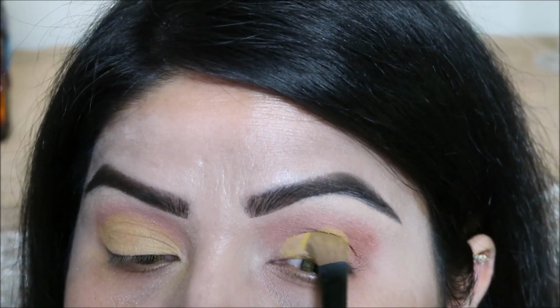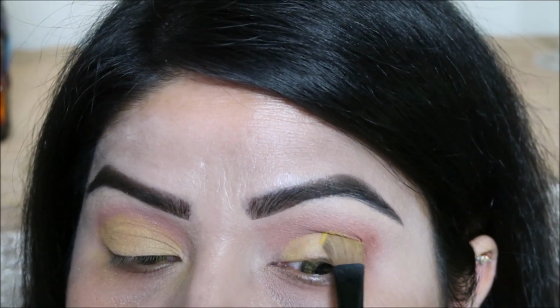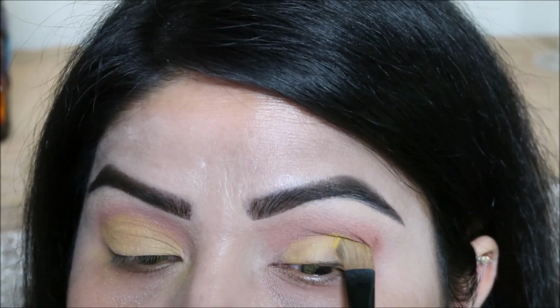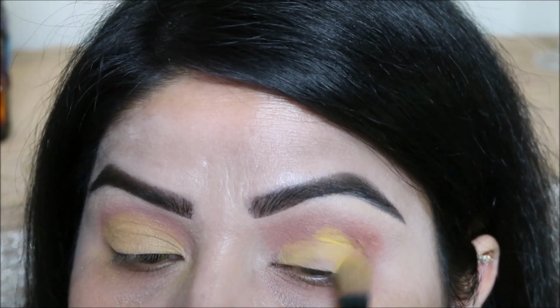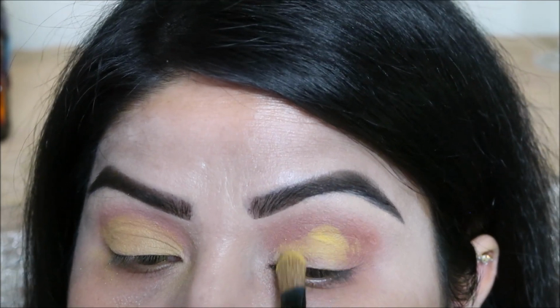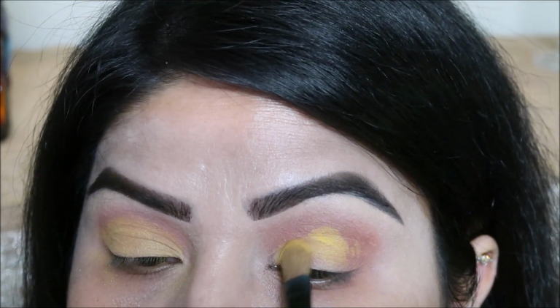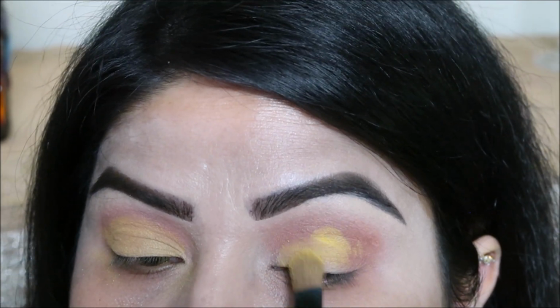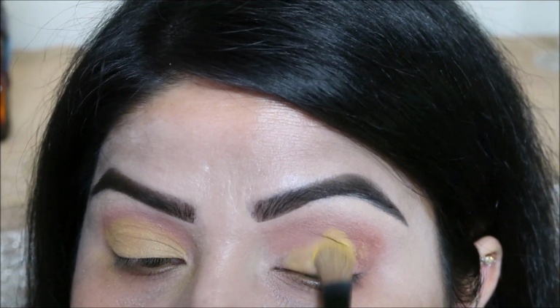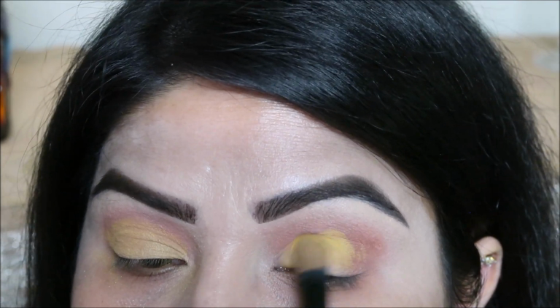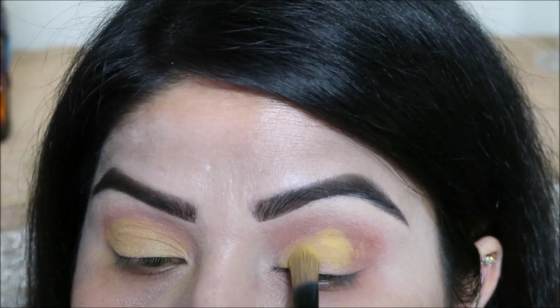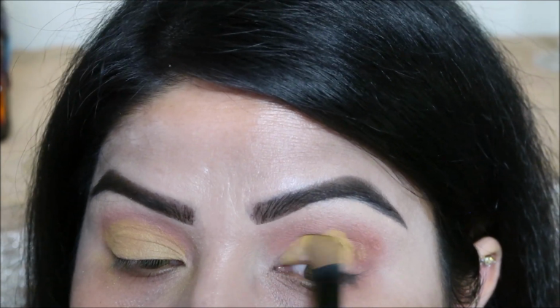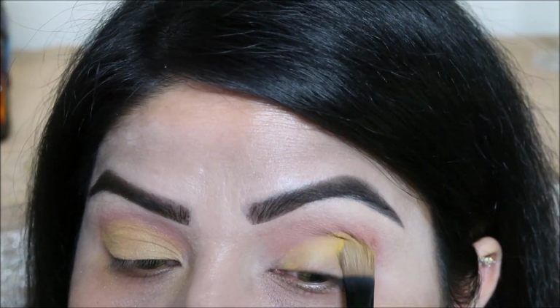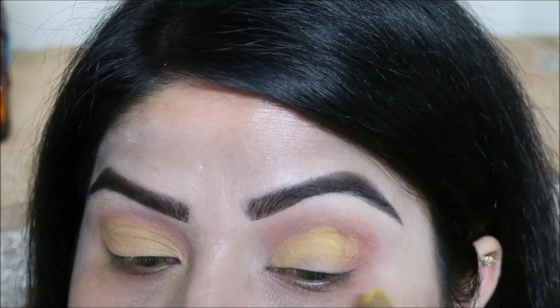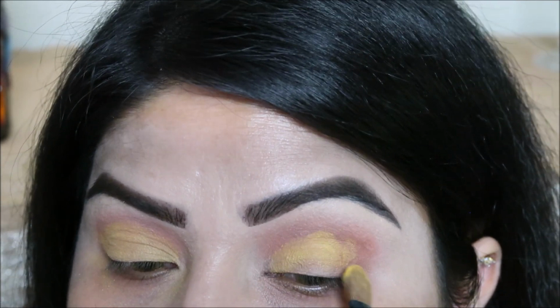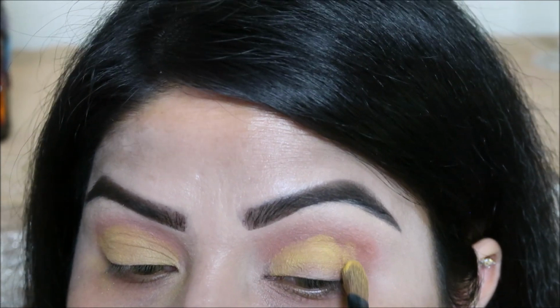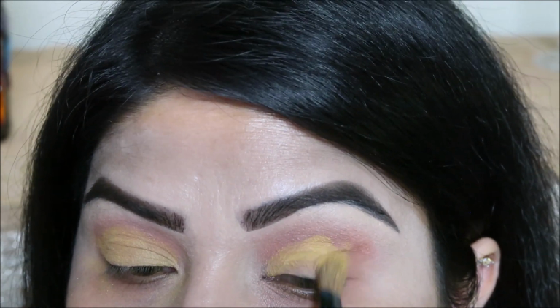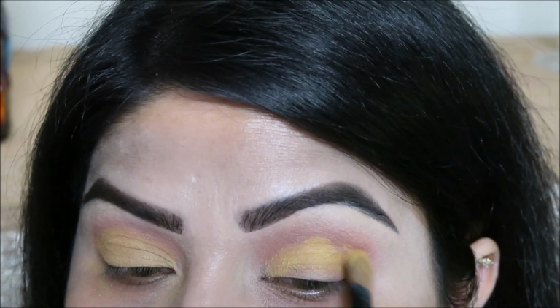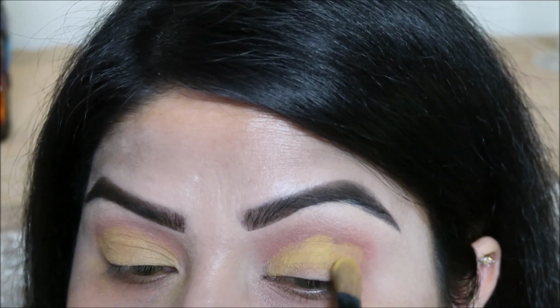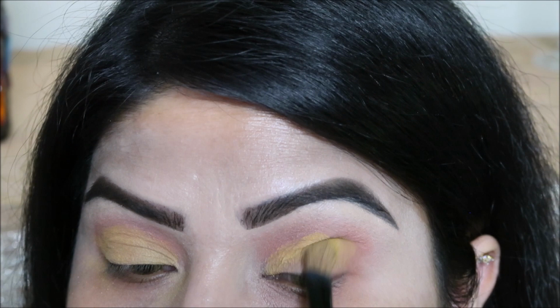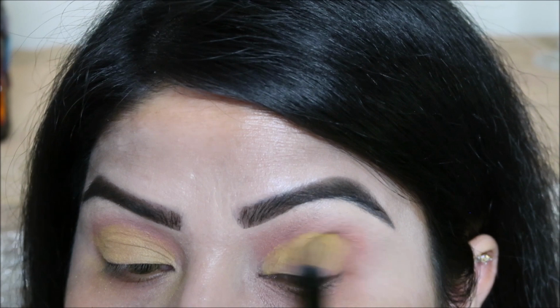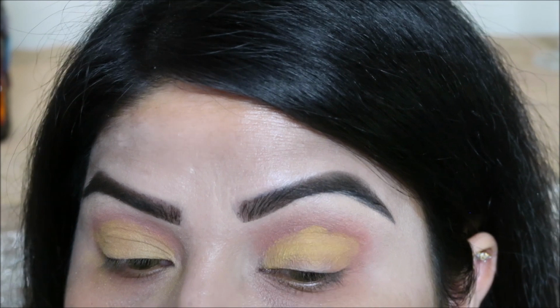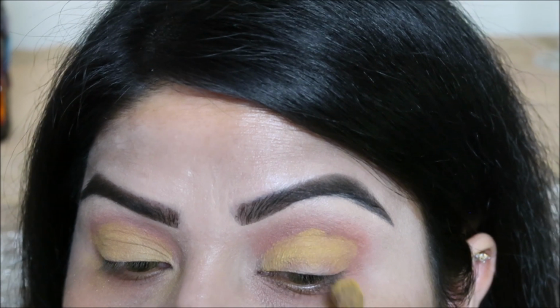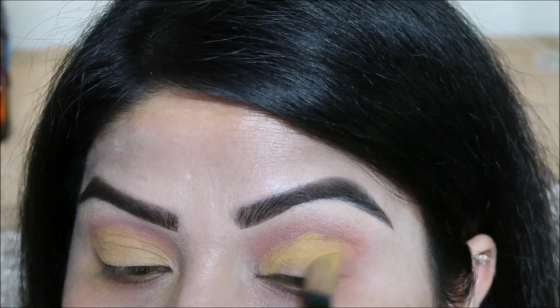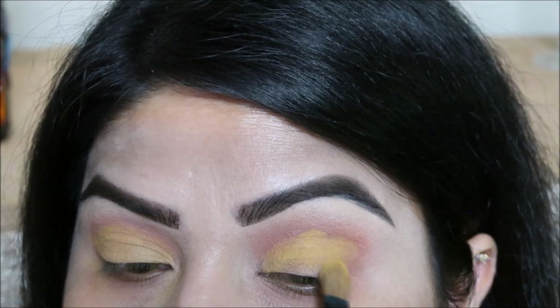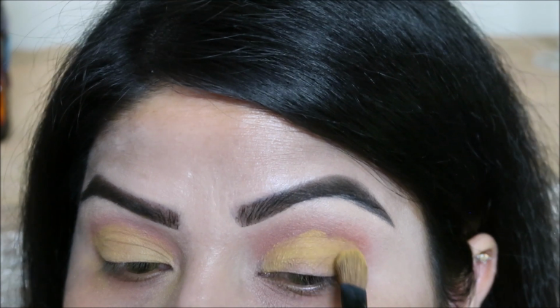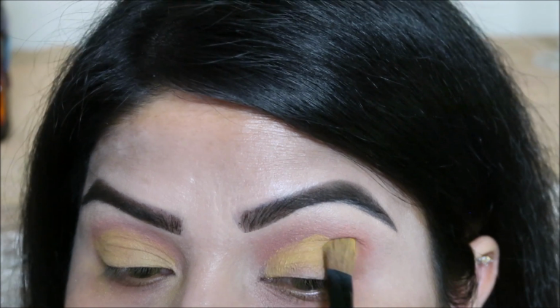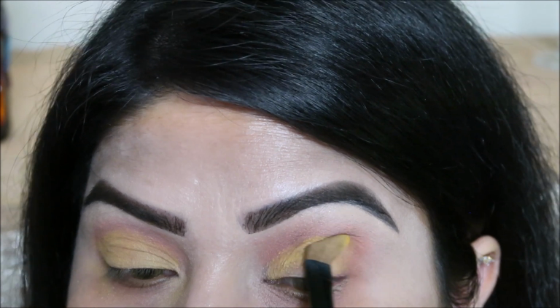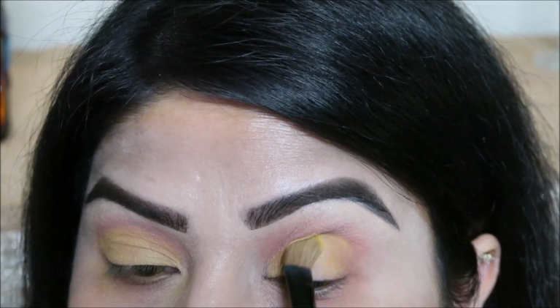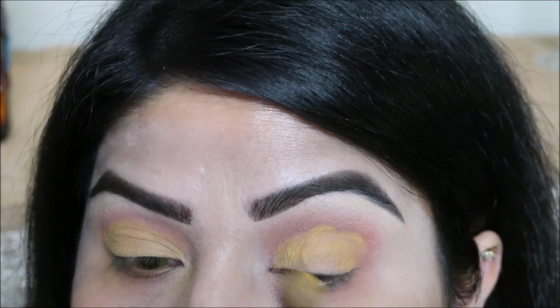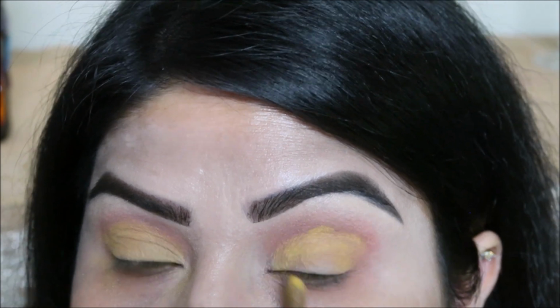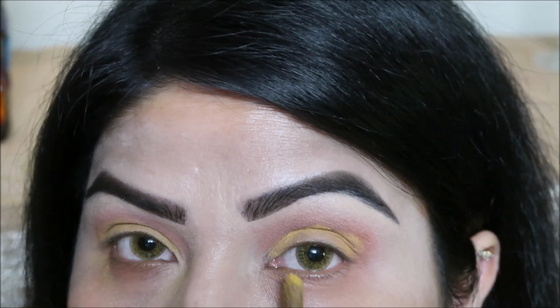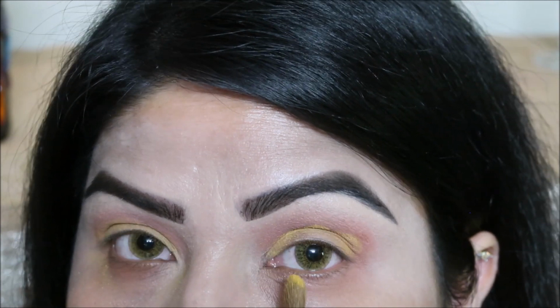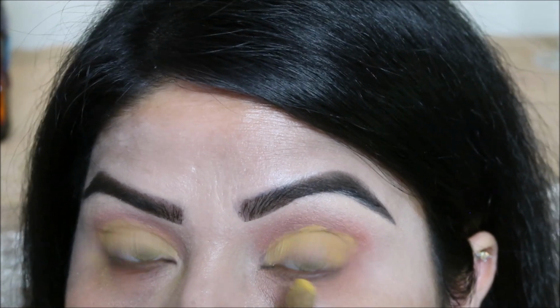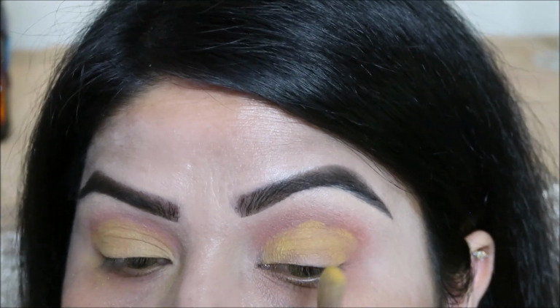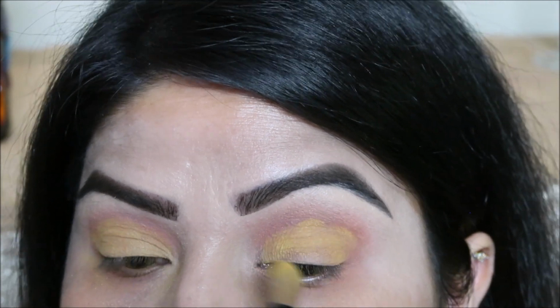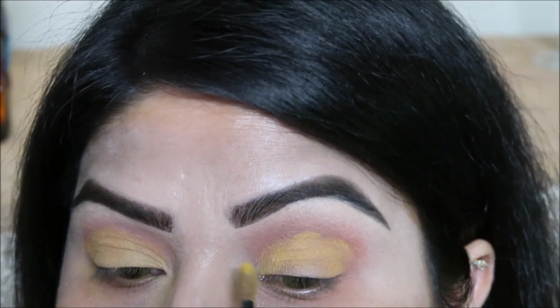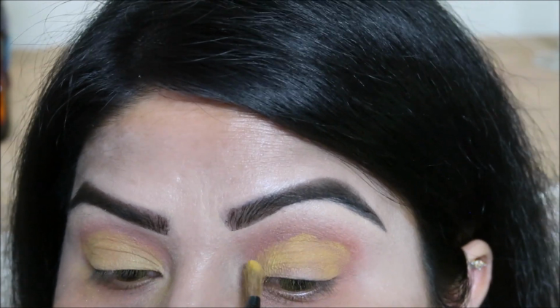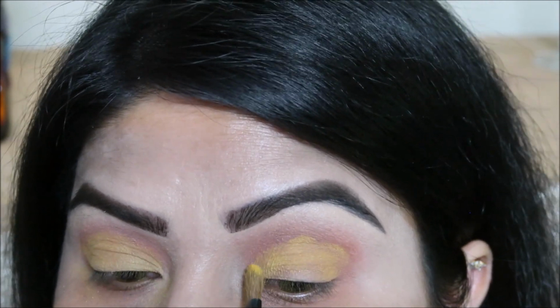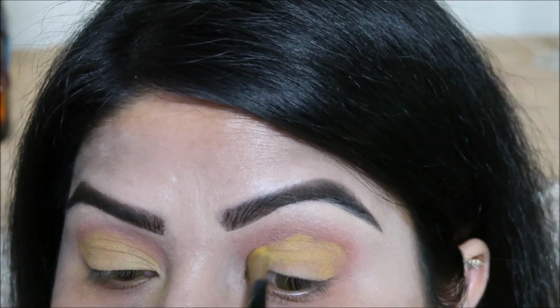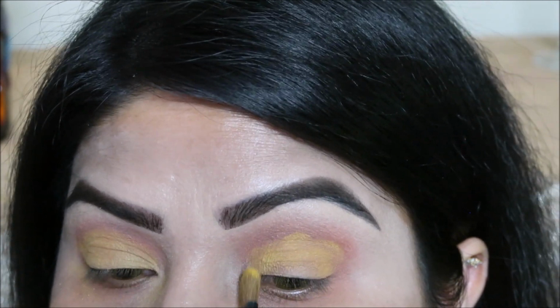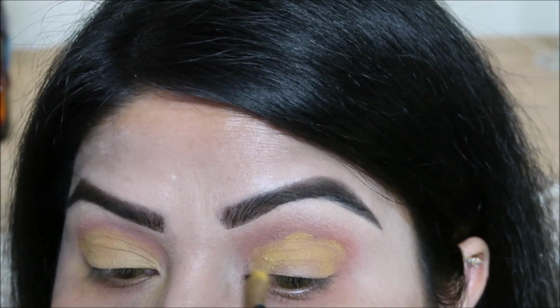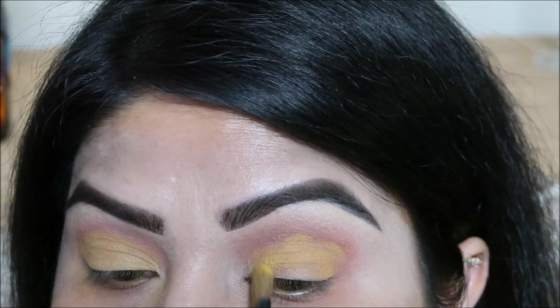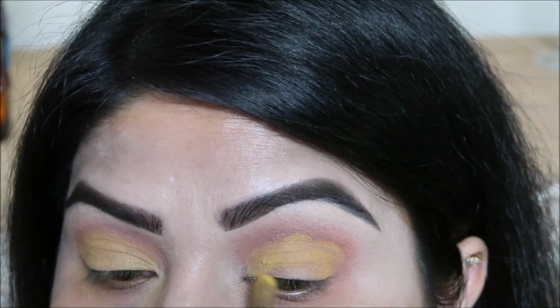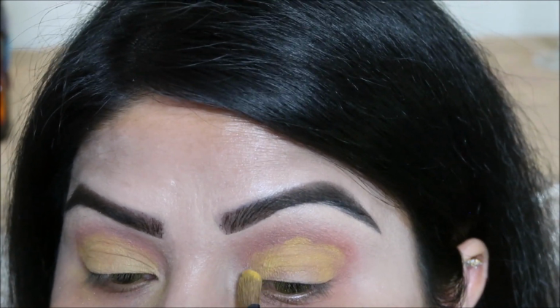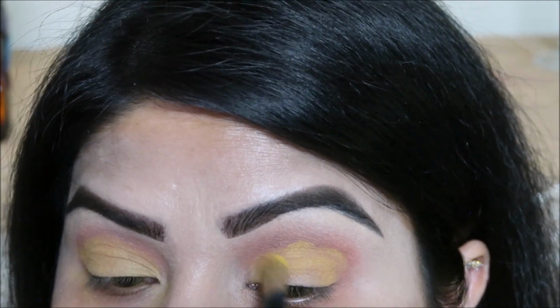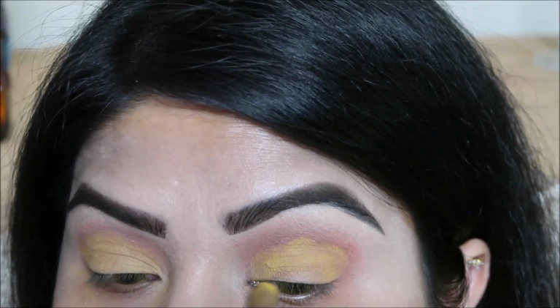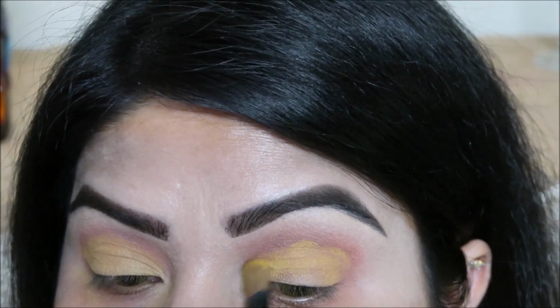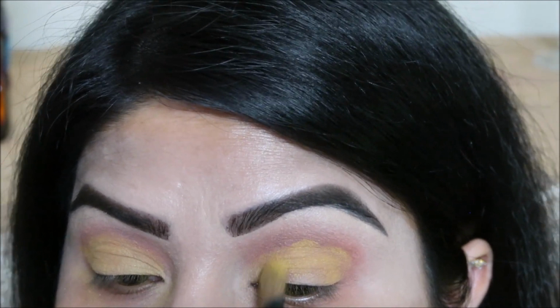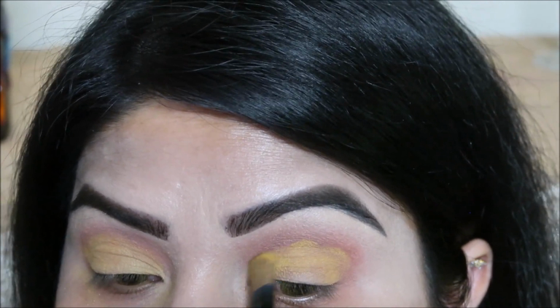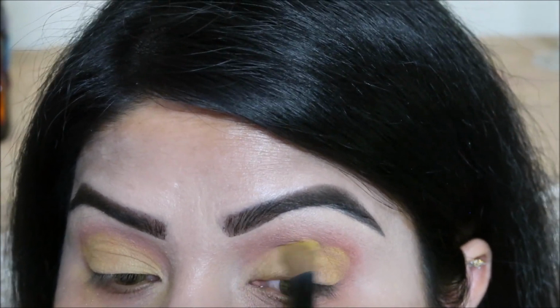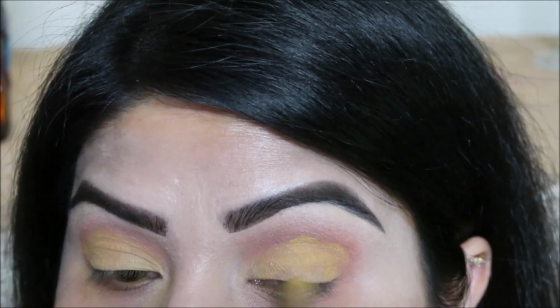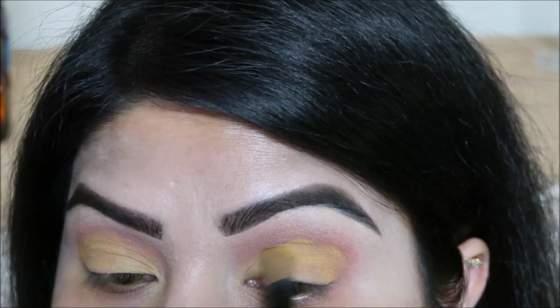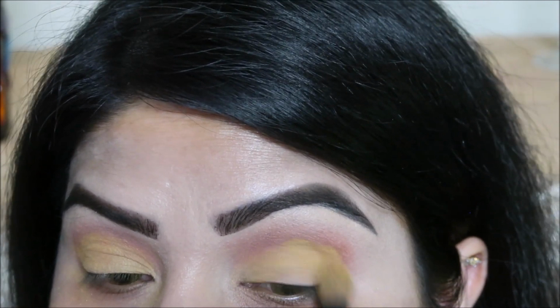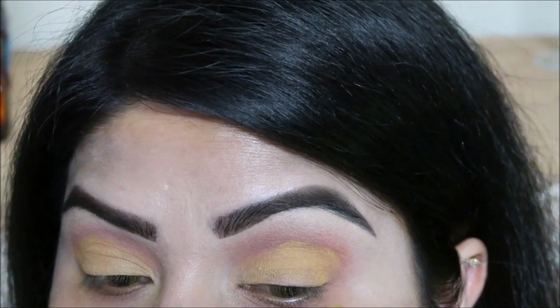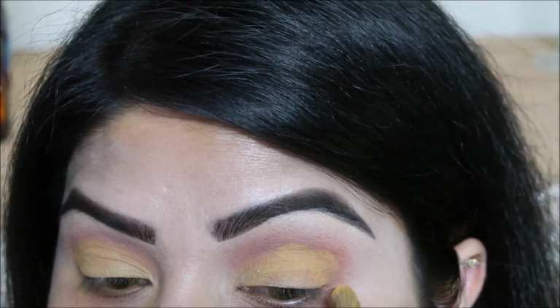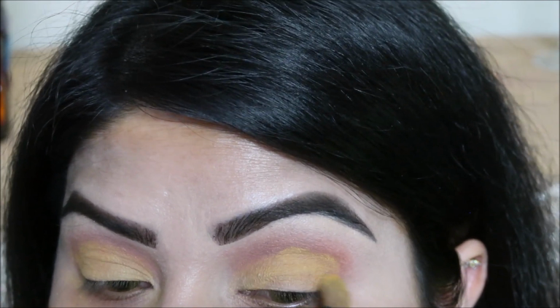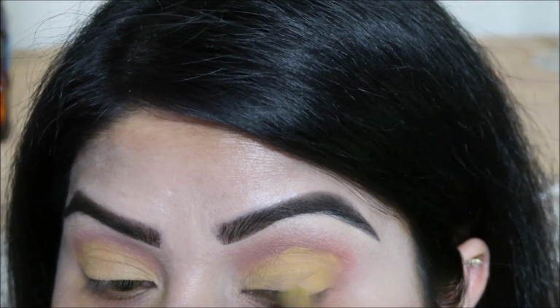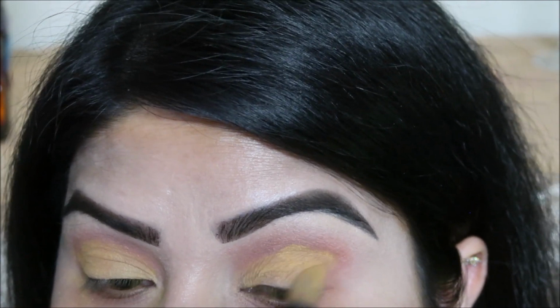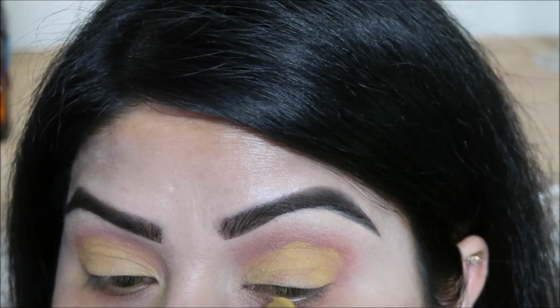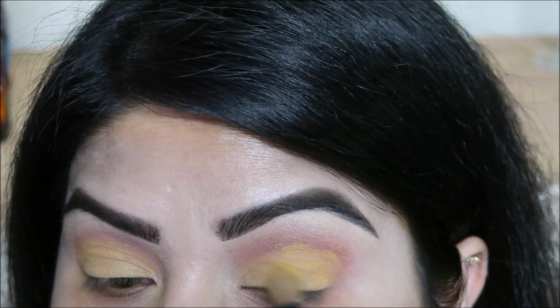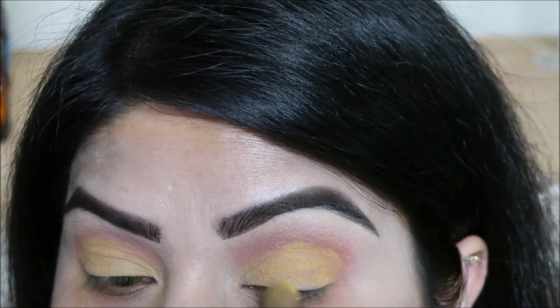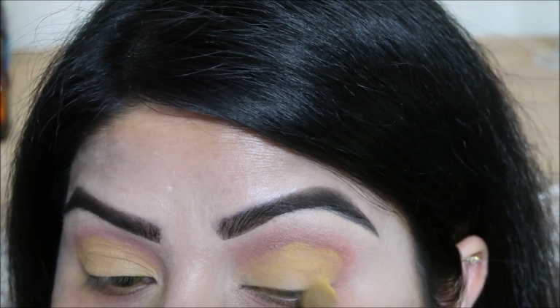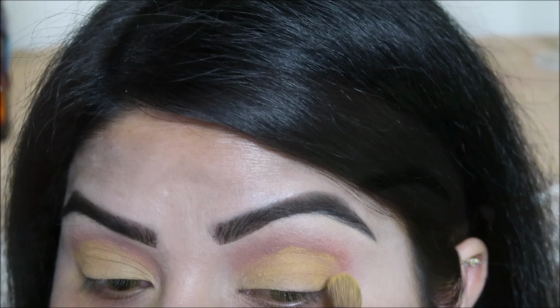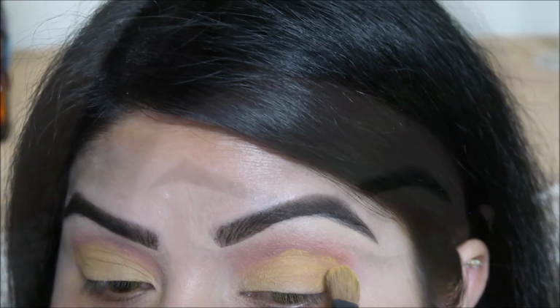I have applied a base in the eyebrow area, then applied eyeshadow starting with light pink.